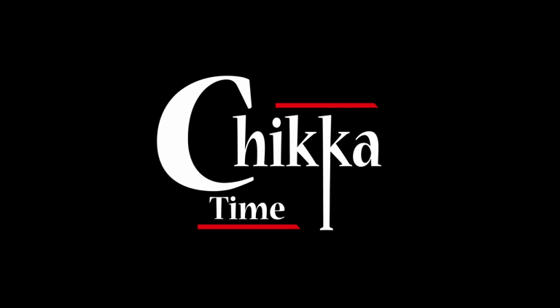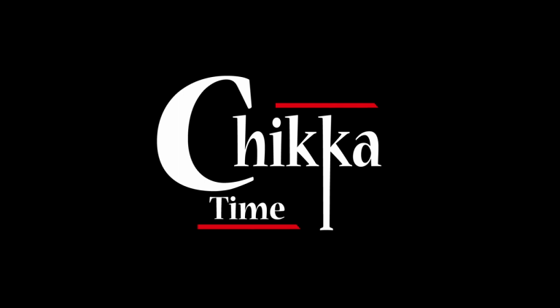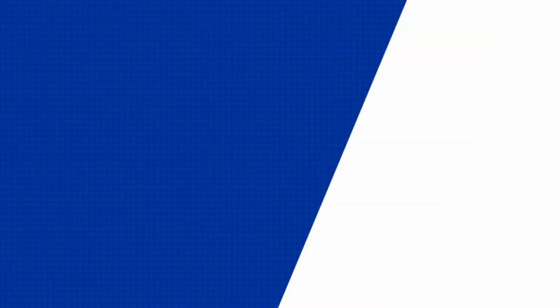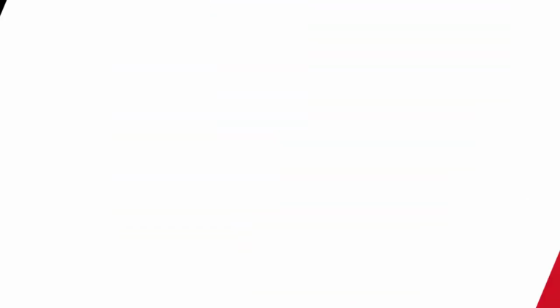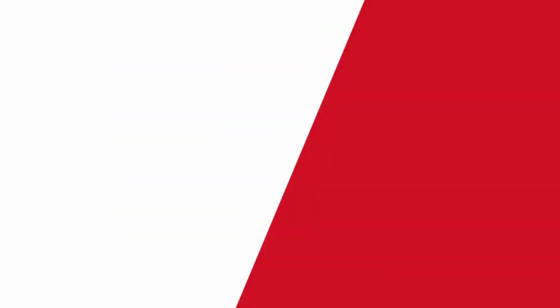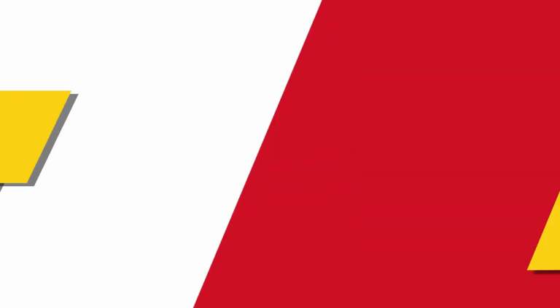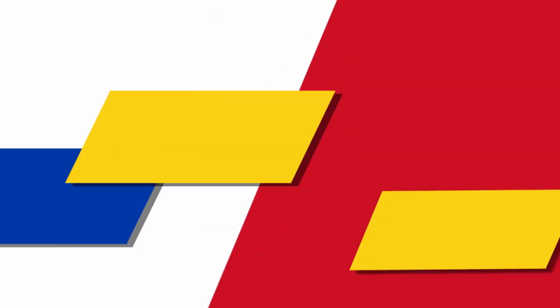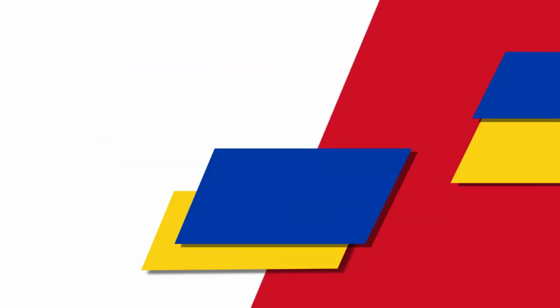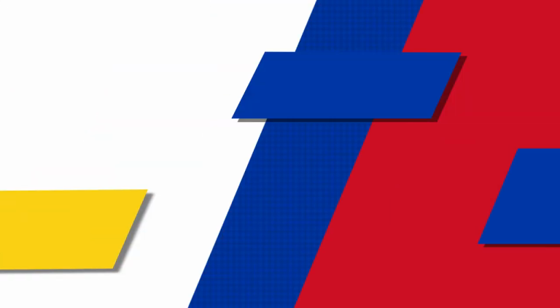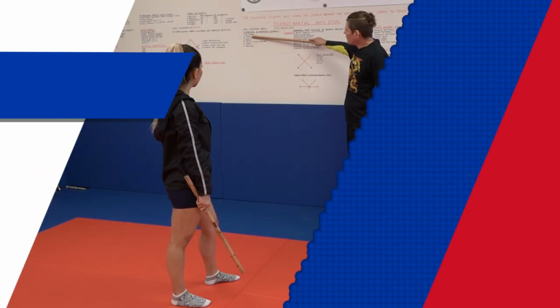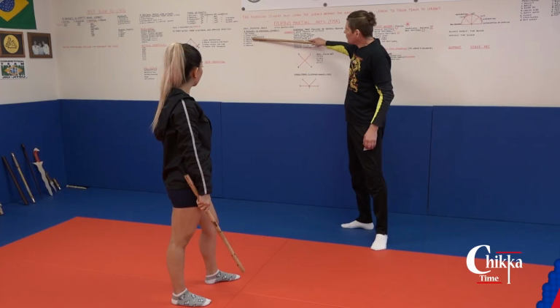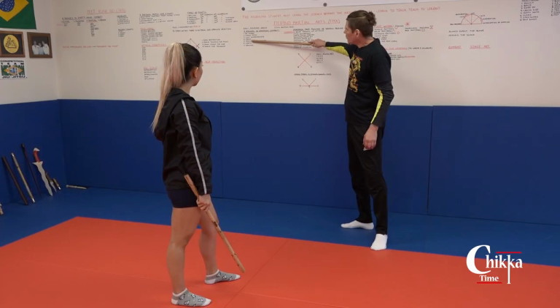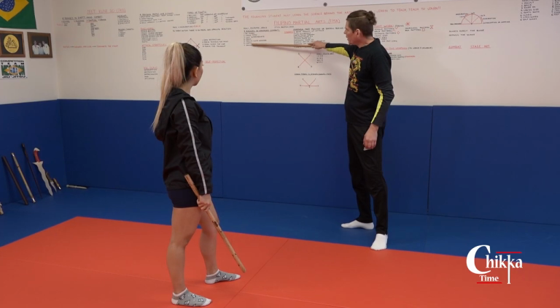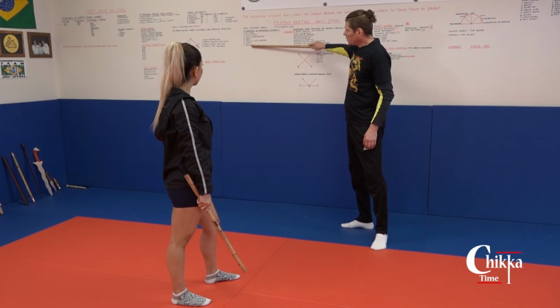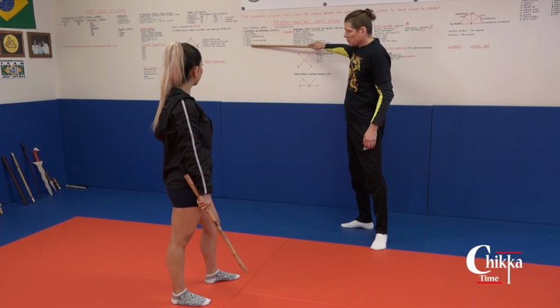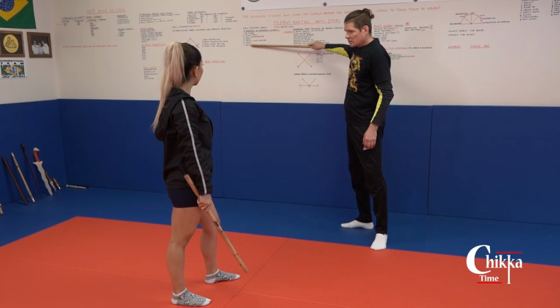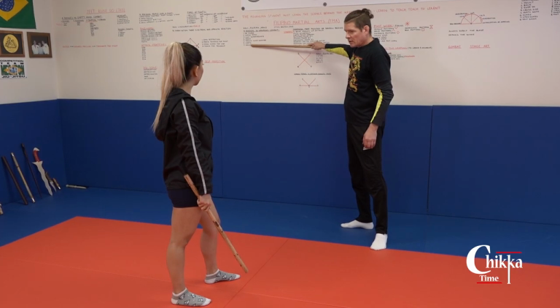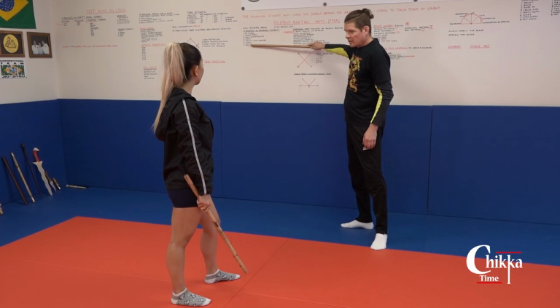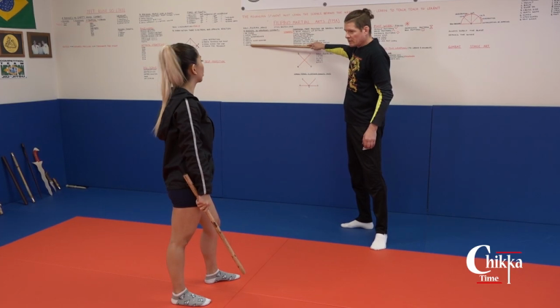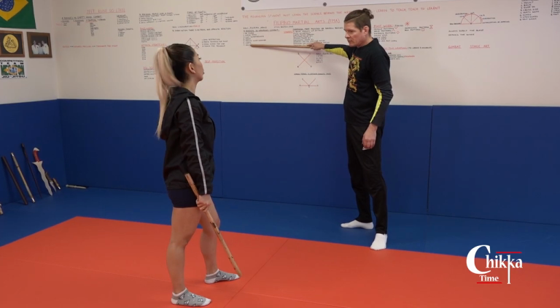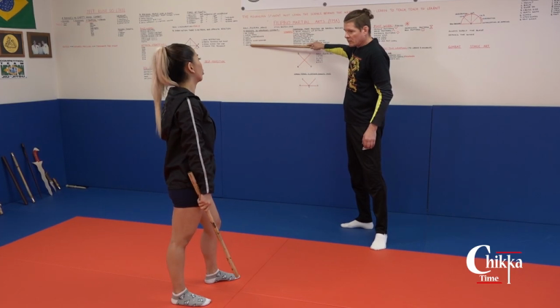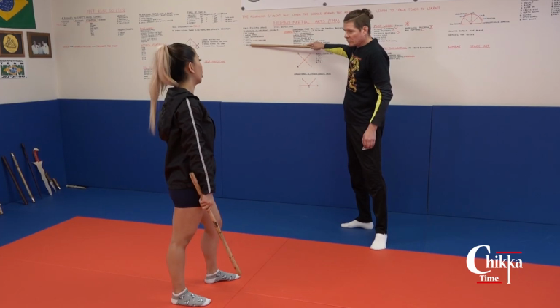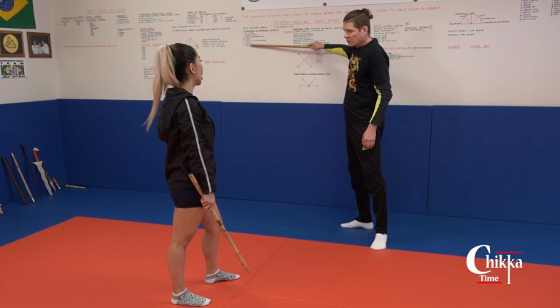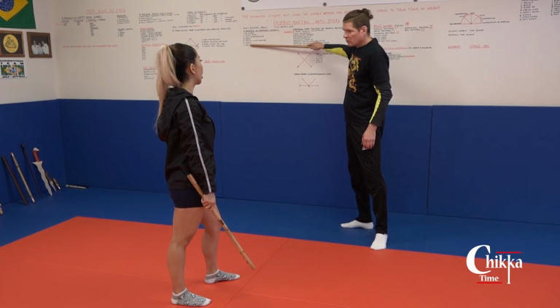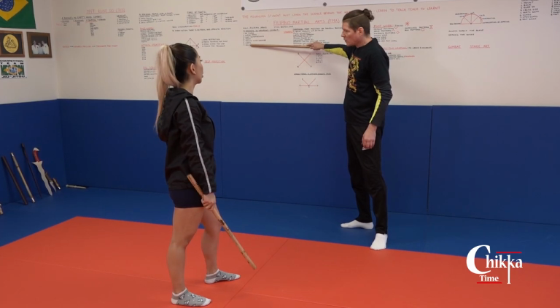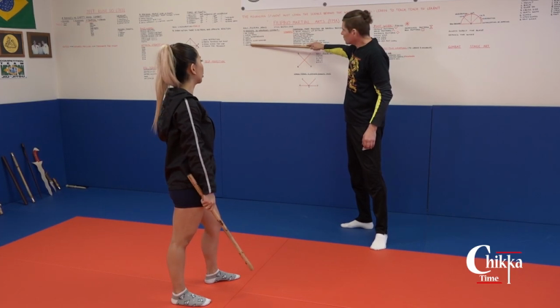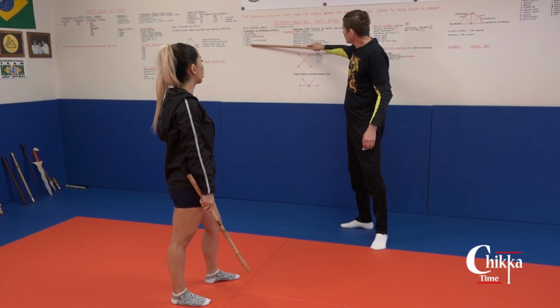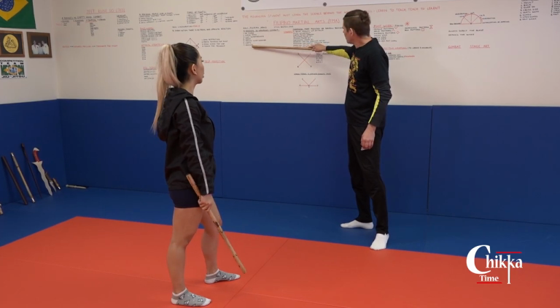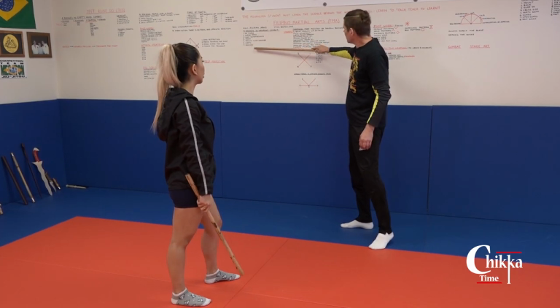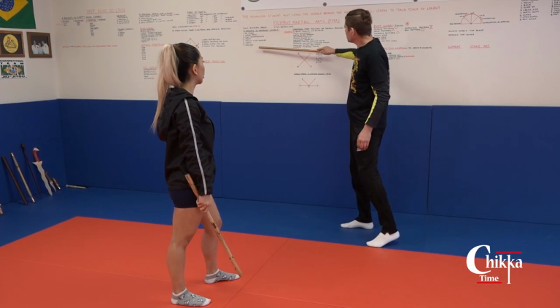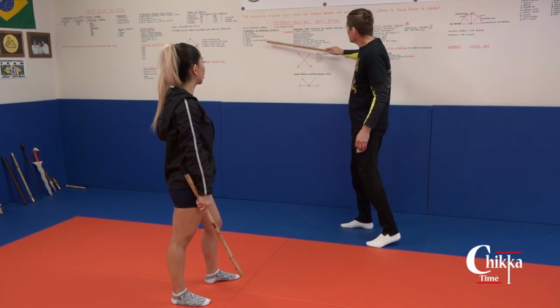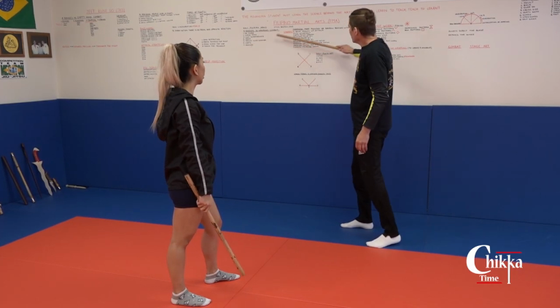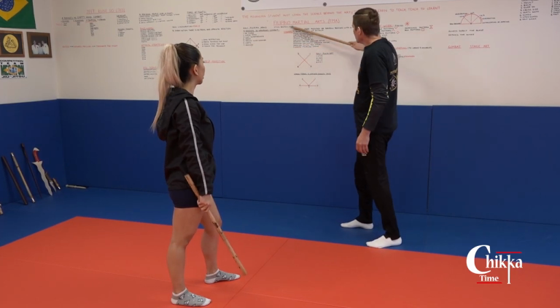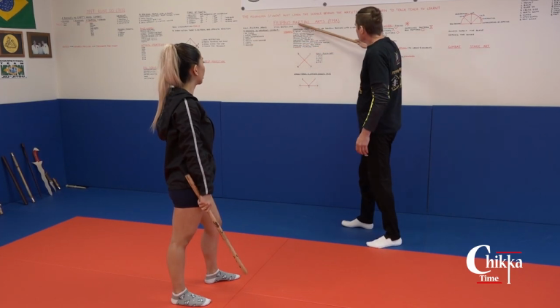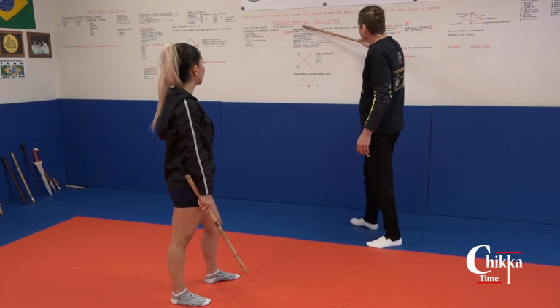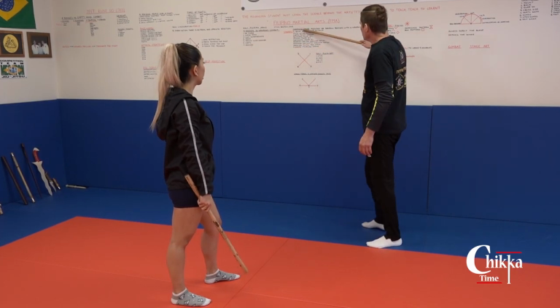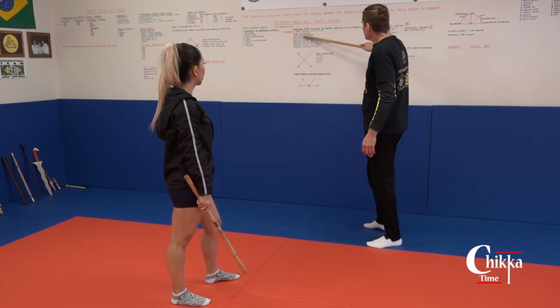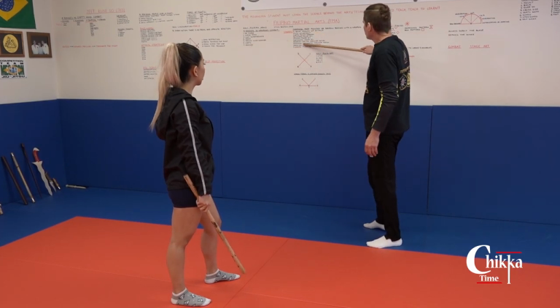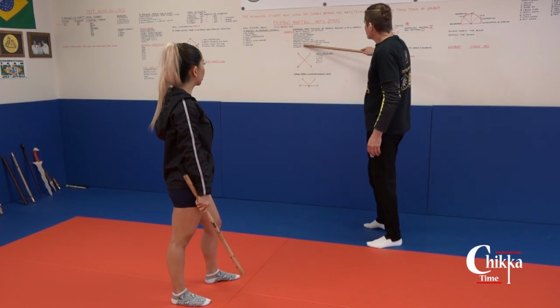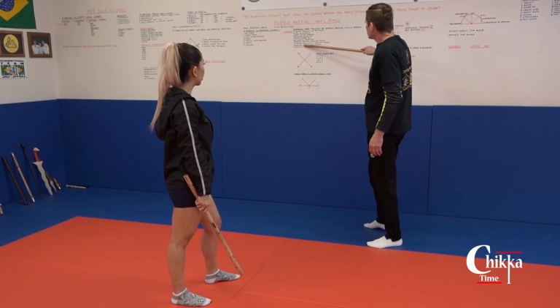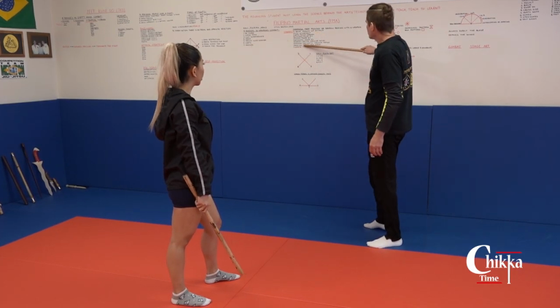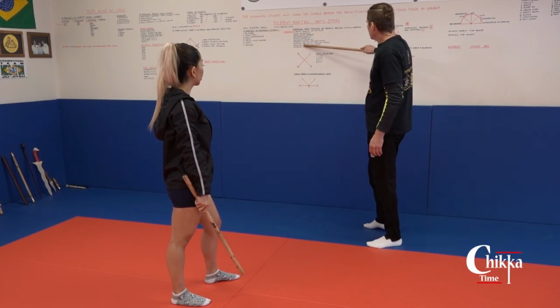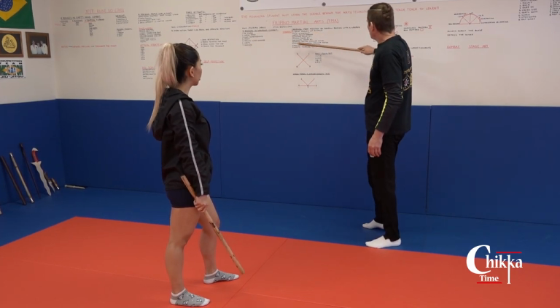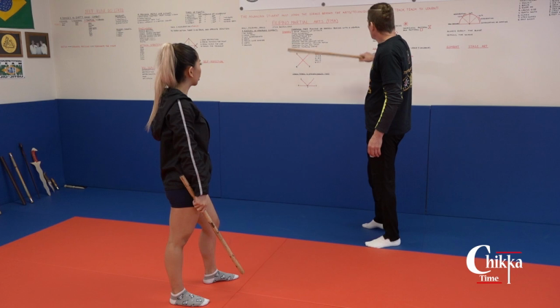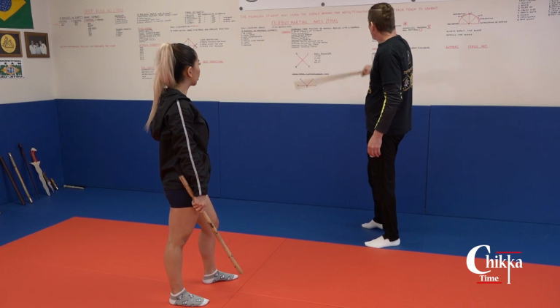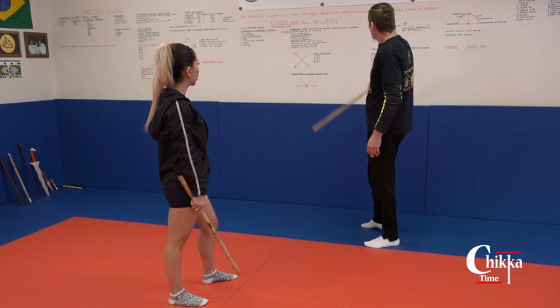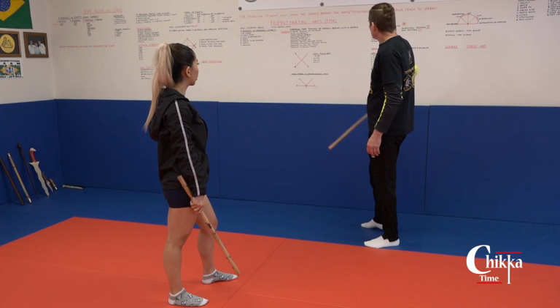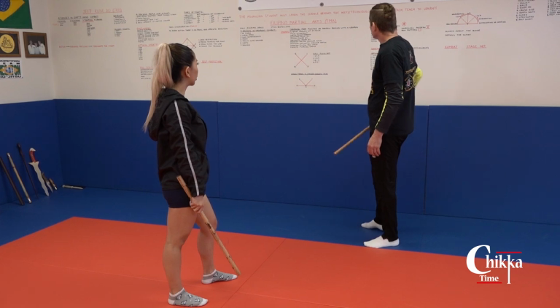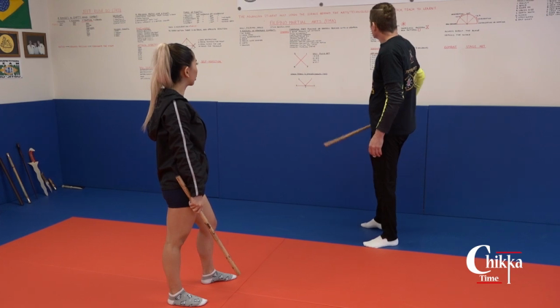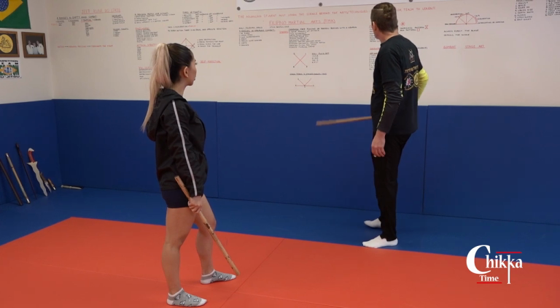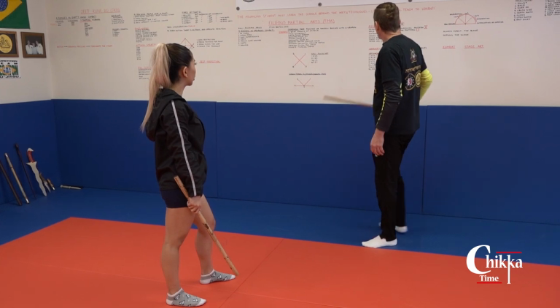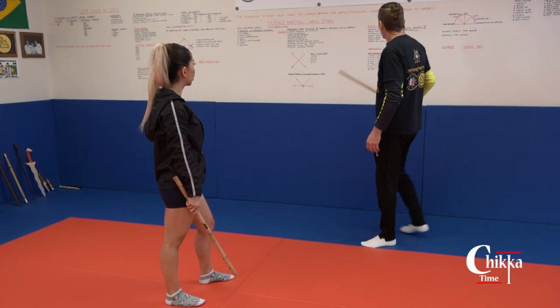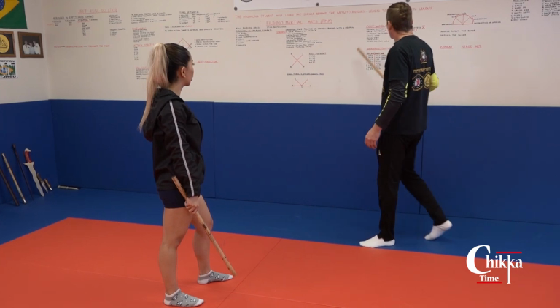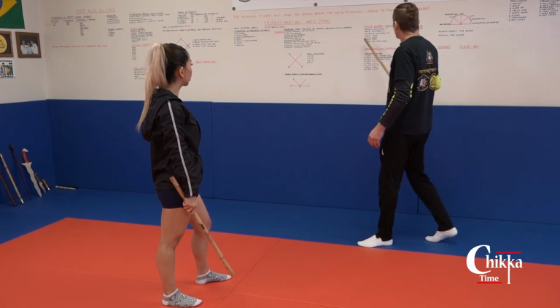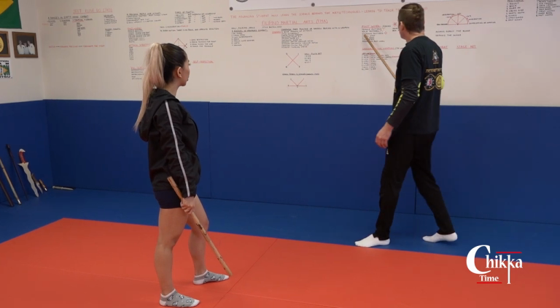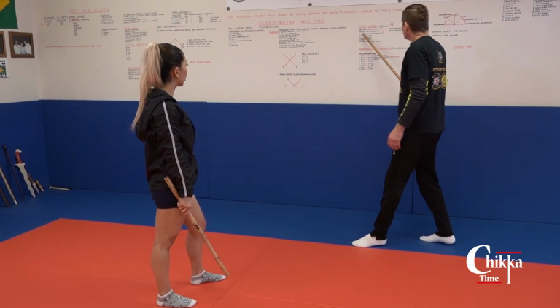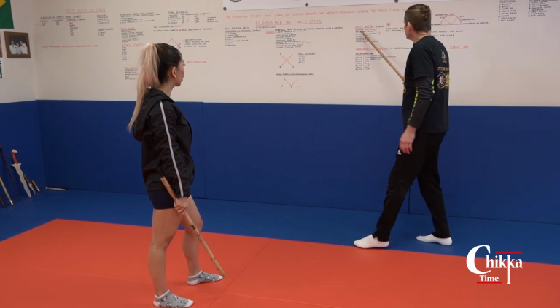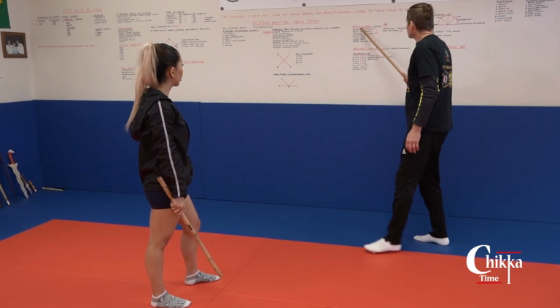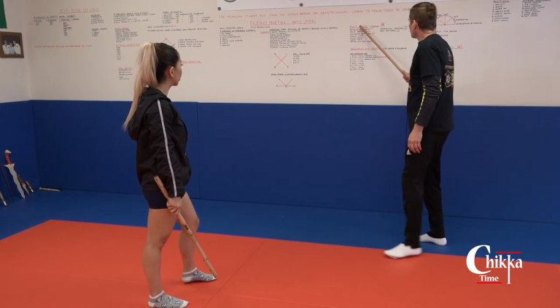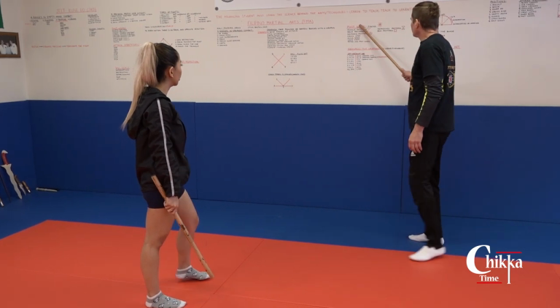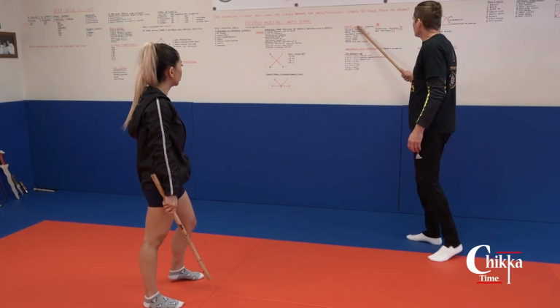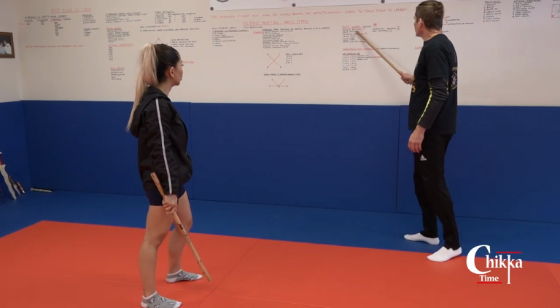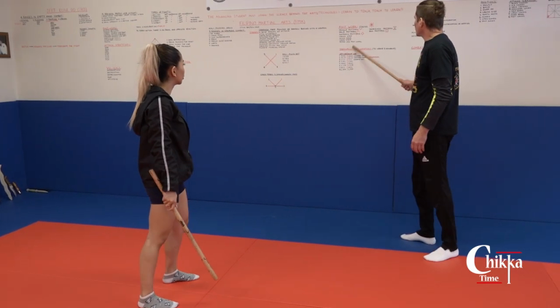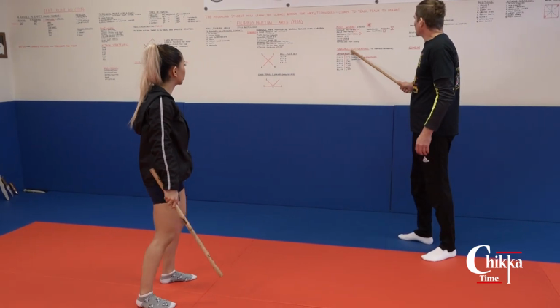There are seven ranges in the Filipino martial arts, many different striking angles. And here's our footwork.